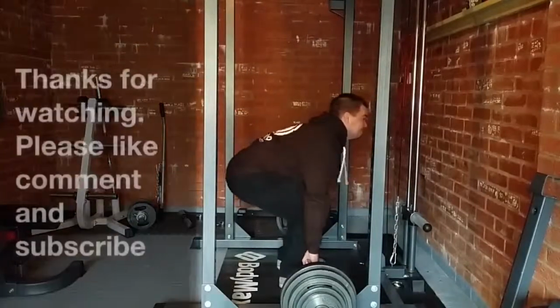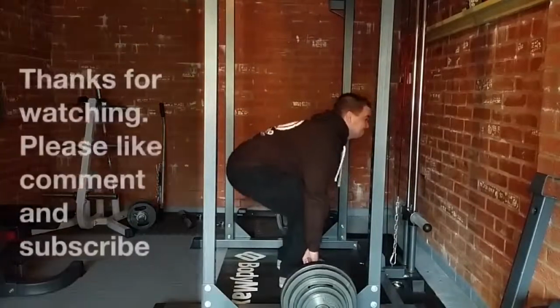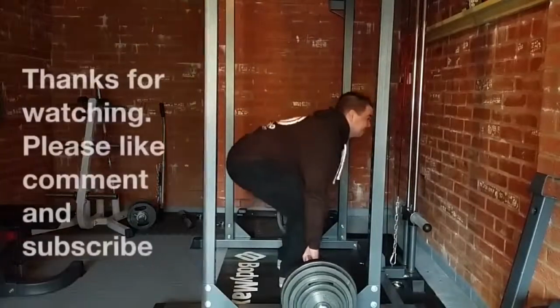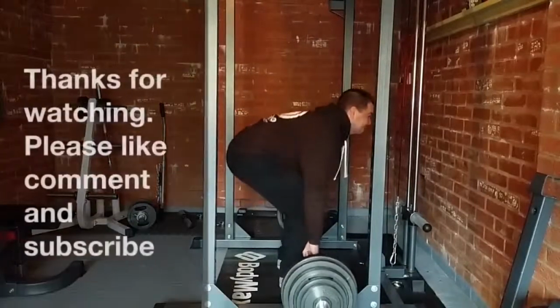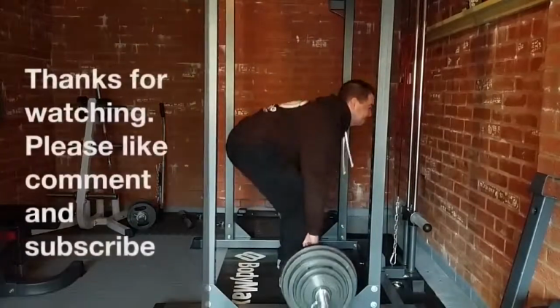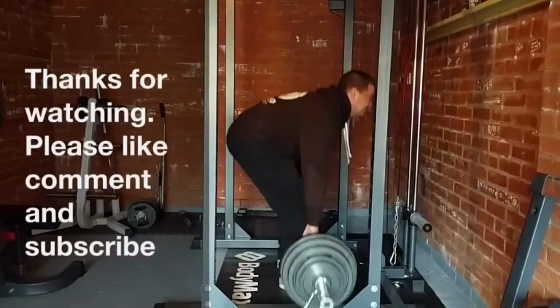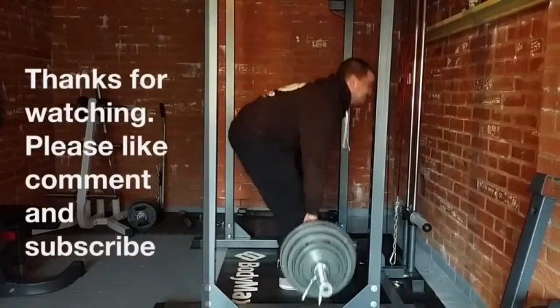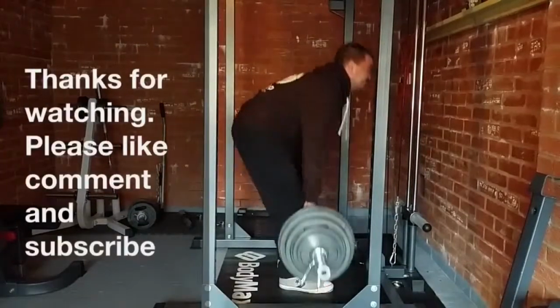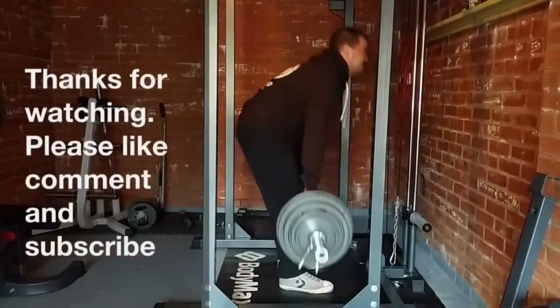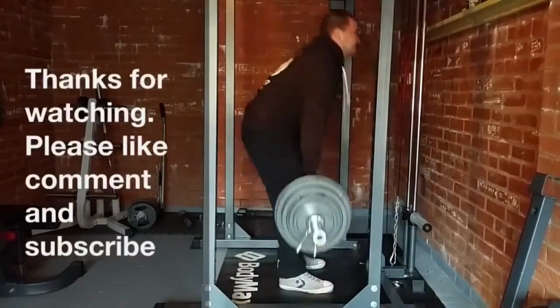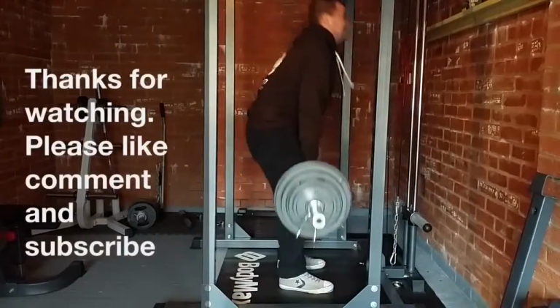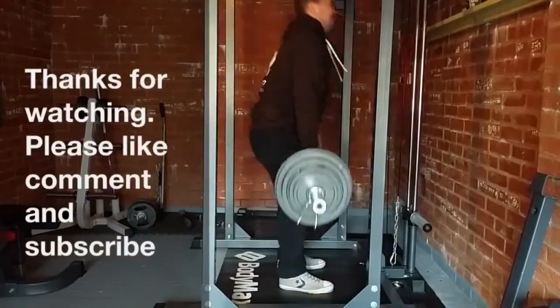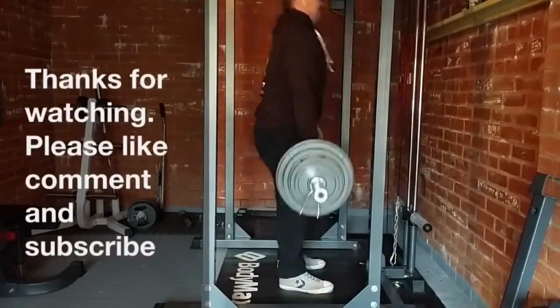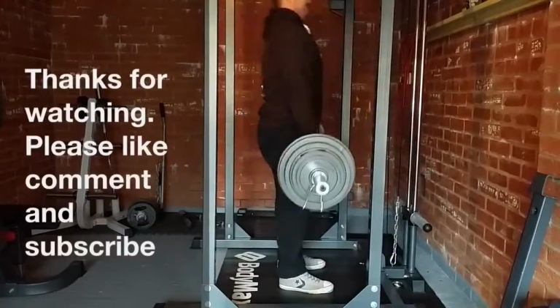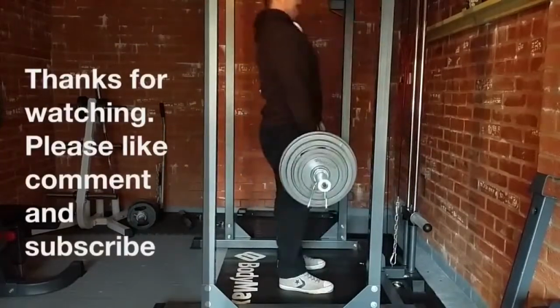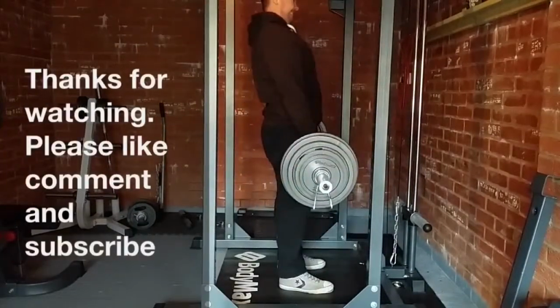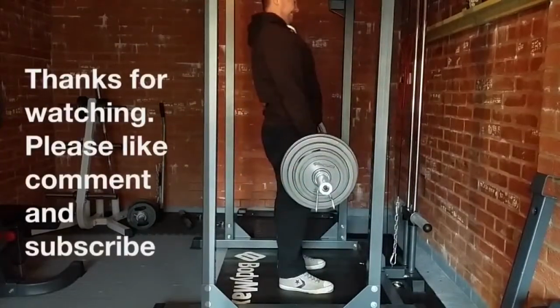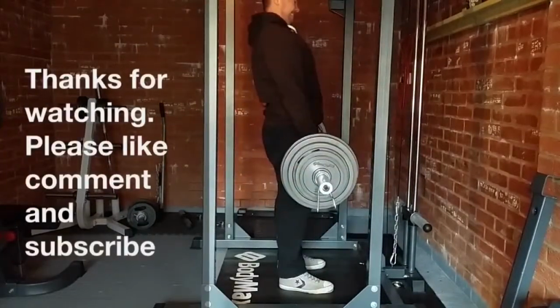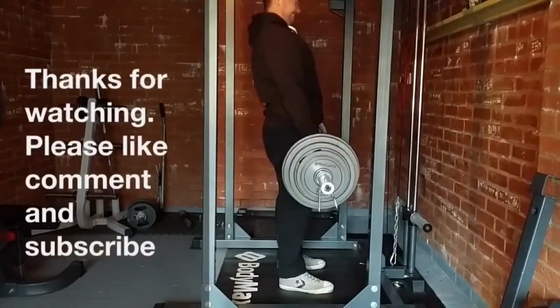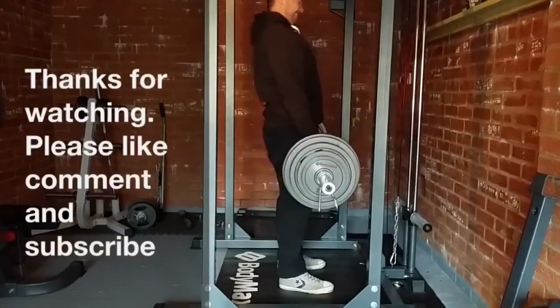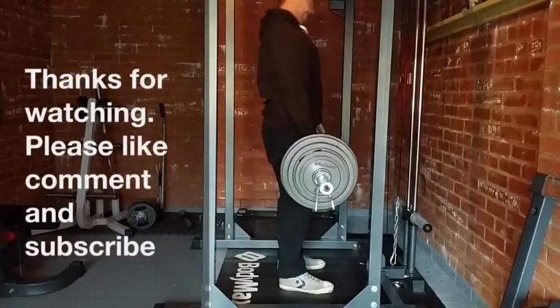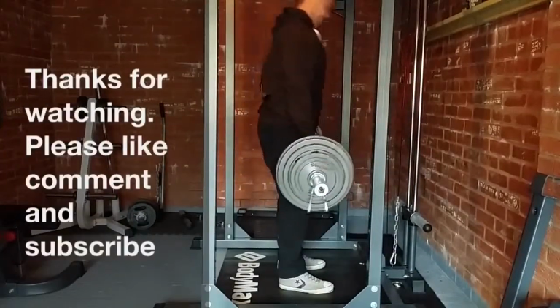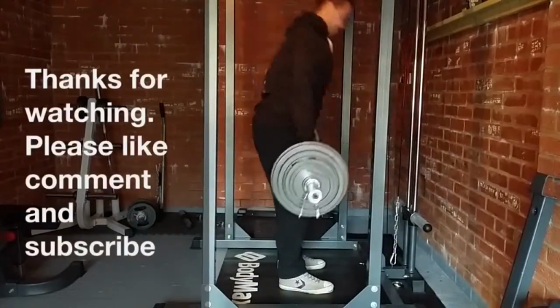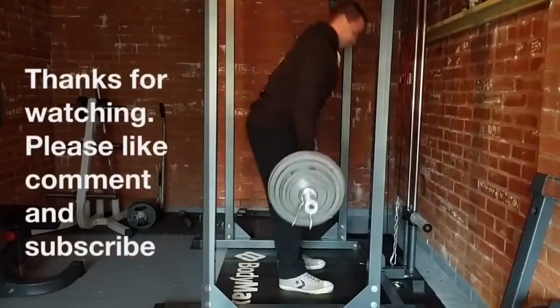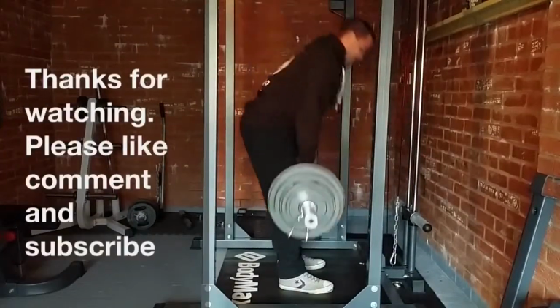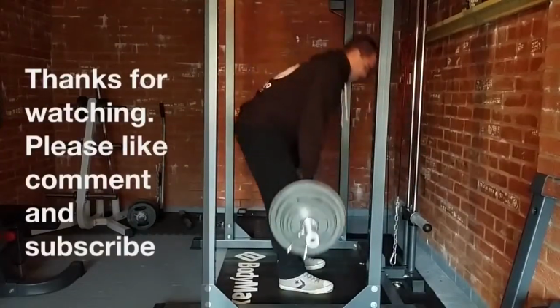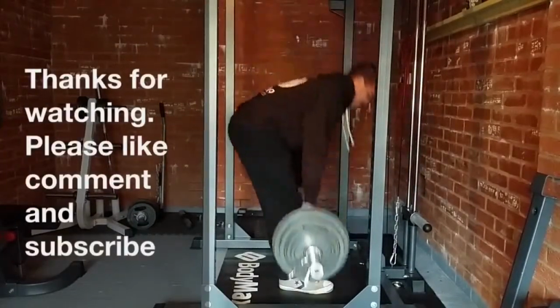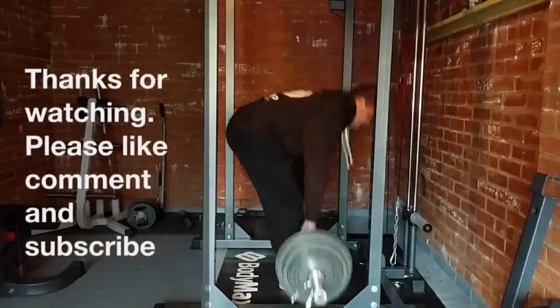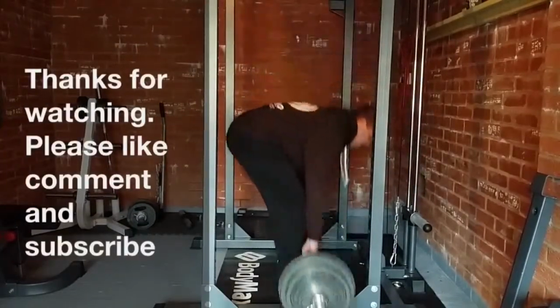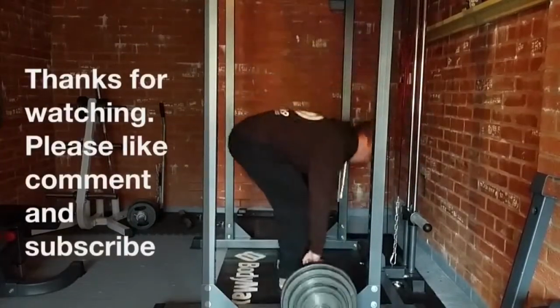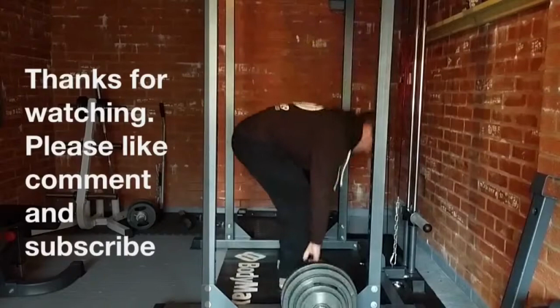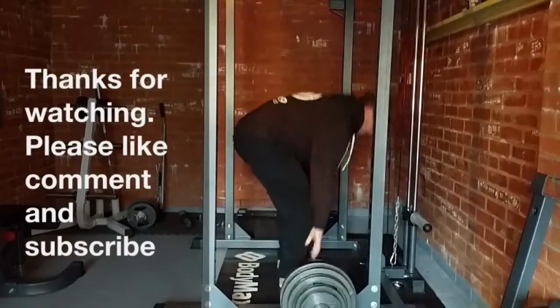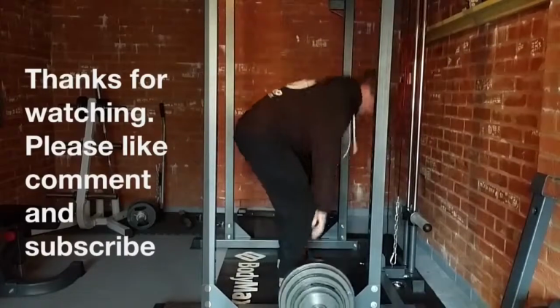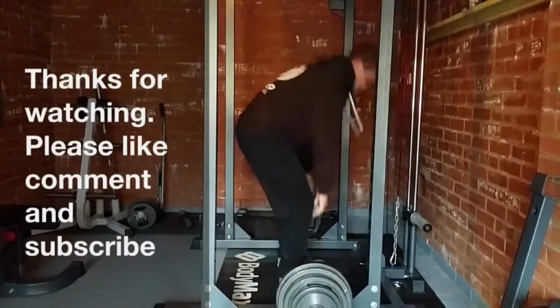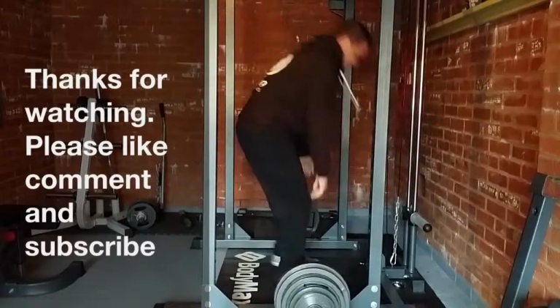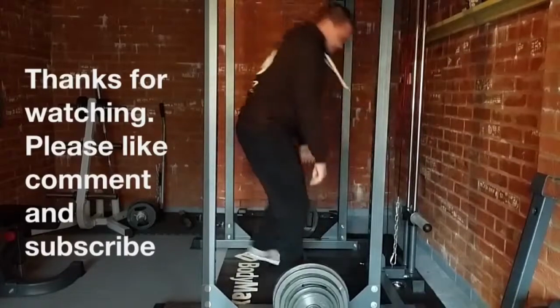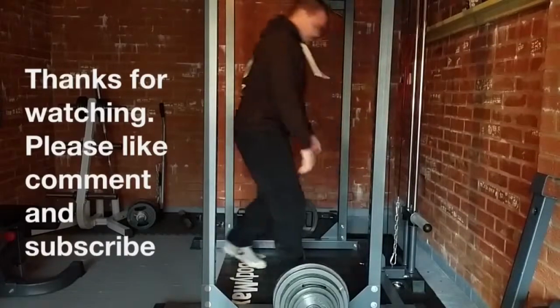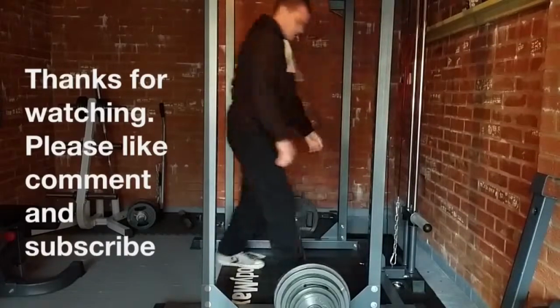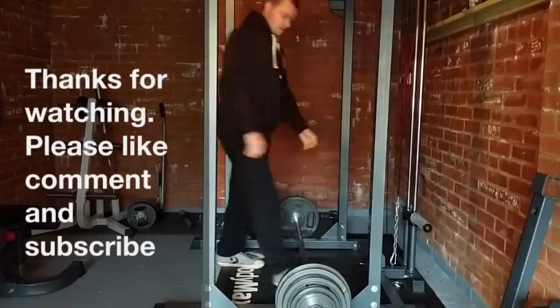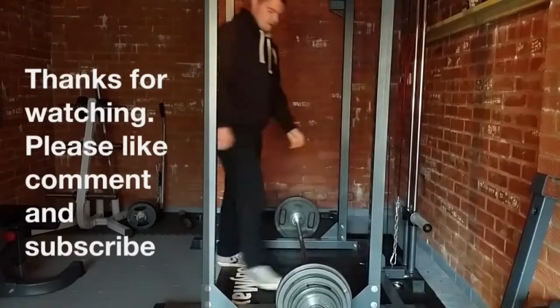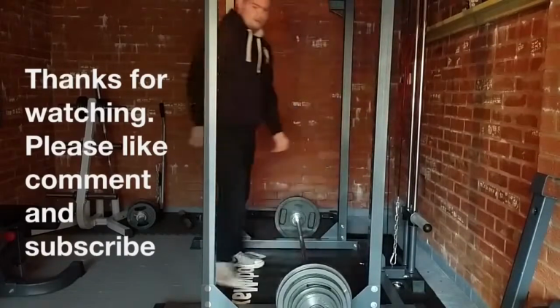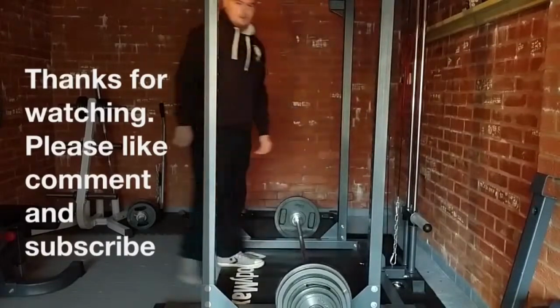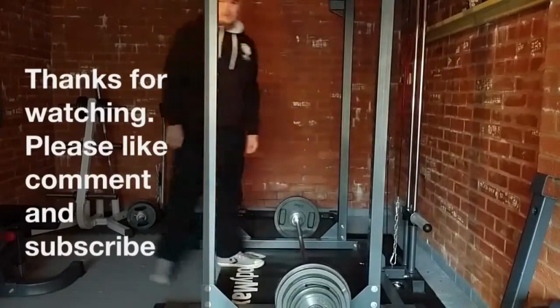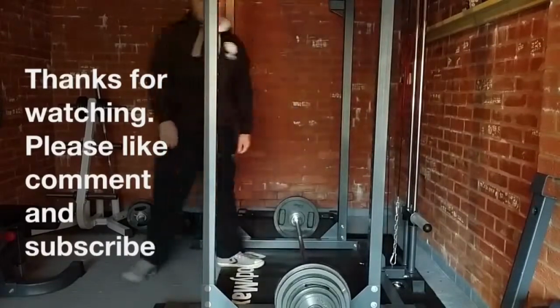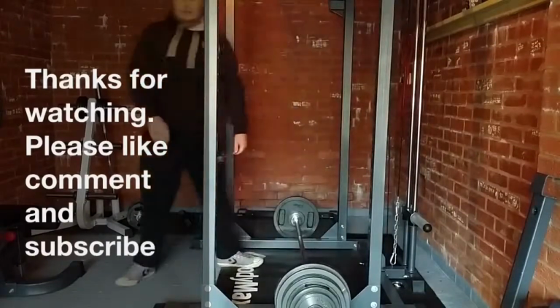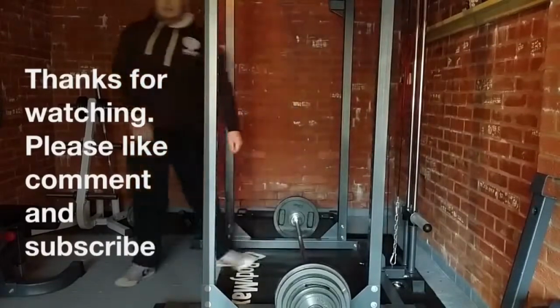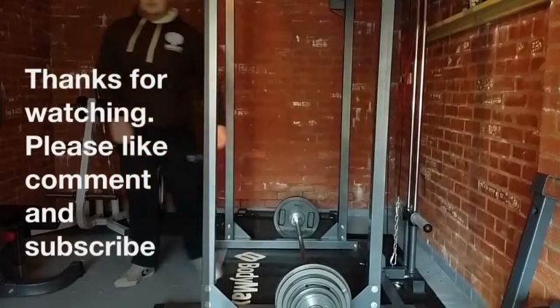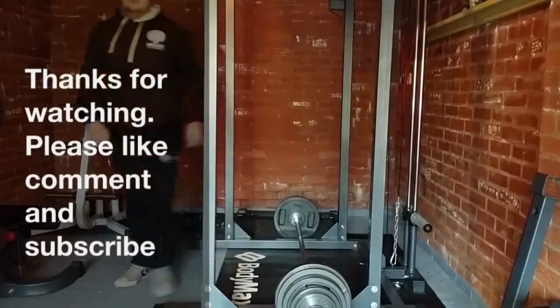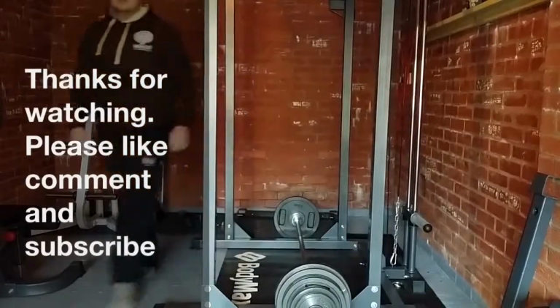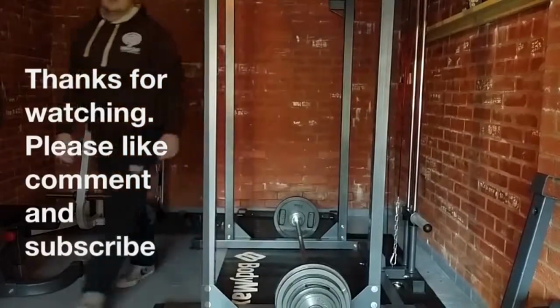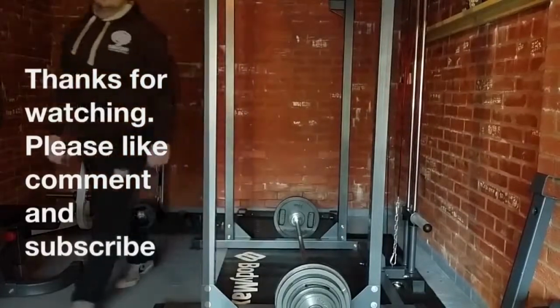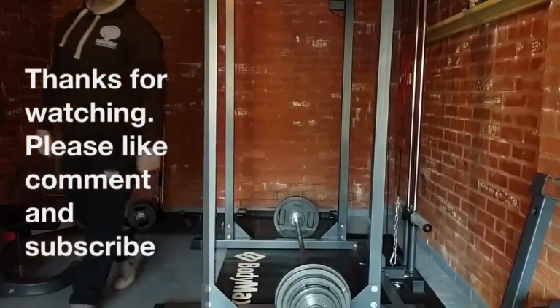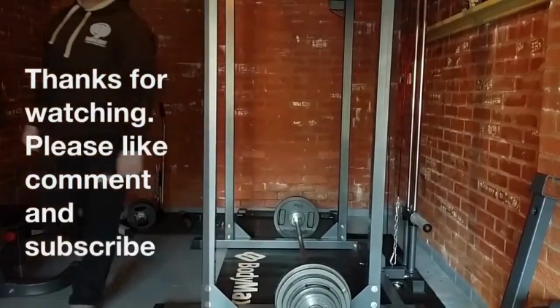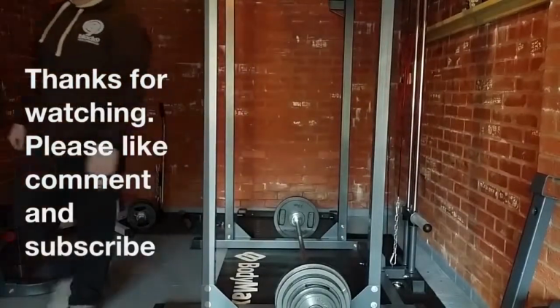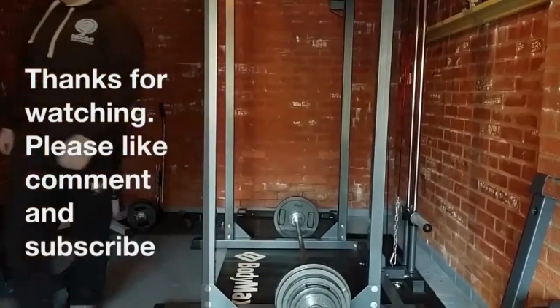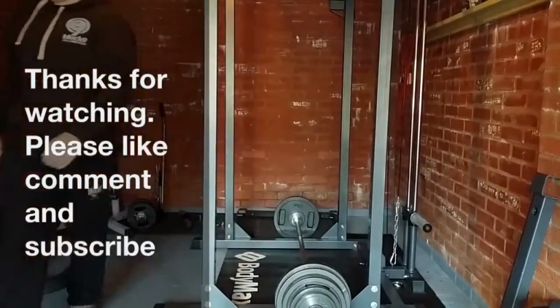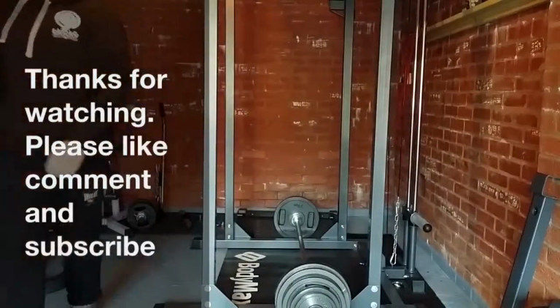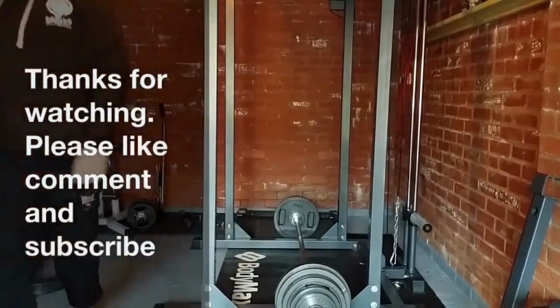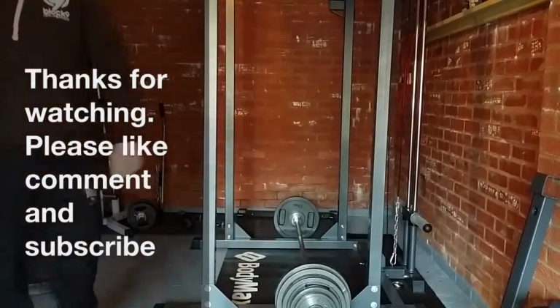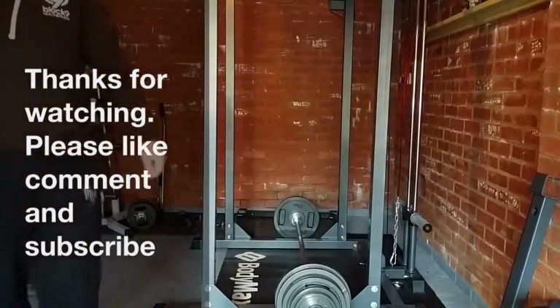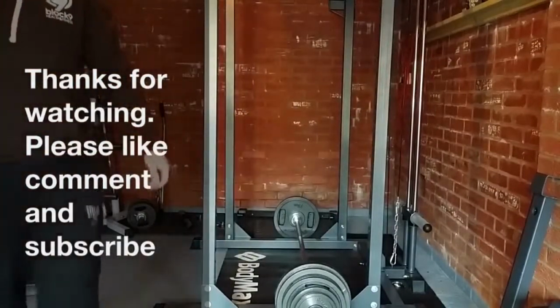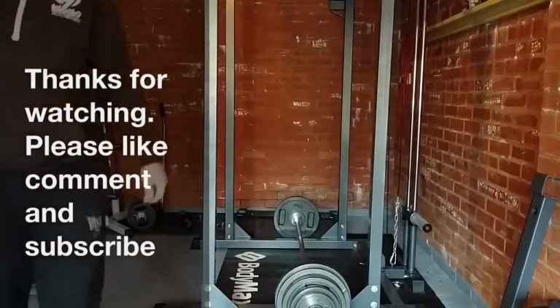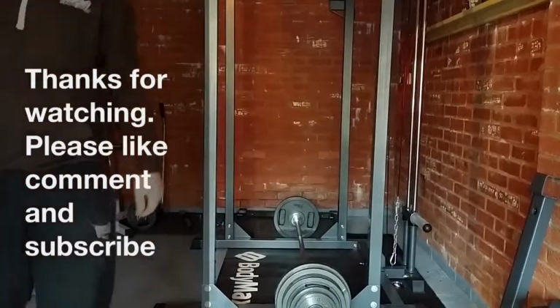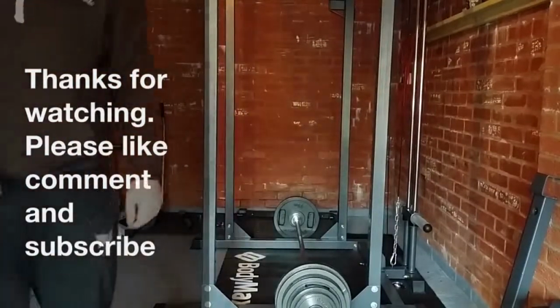Feeling great. Thanks for watching guys — please like, comment and subscribe. Have a good day.